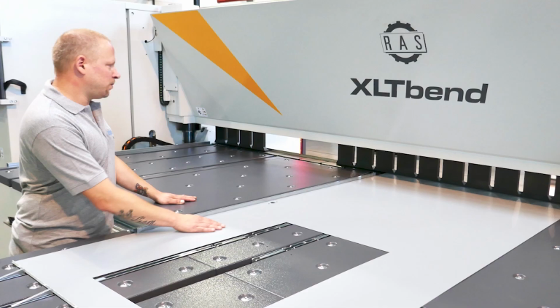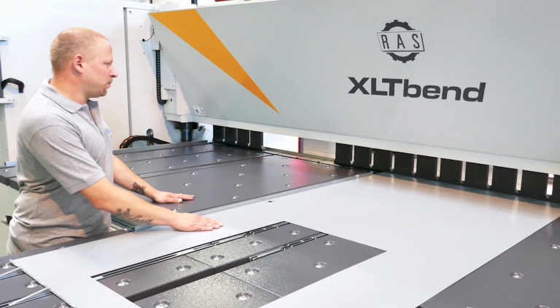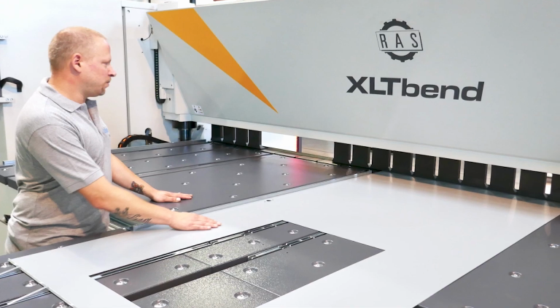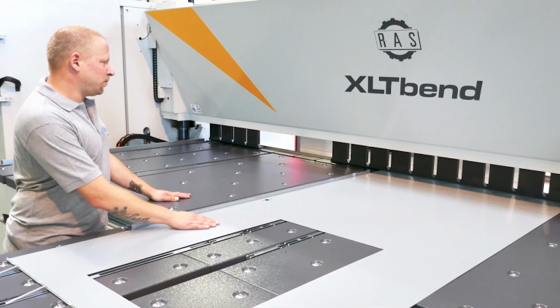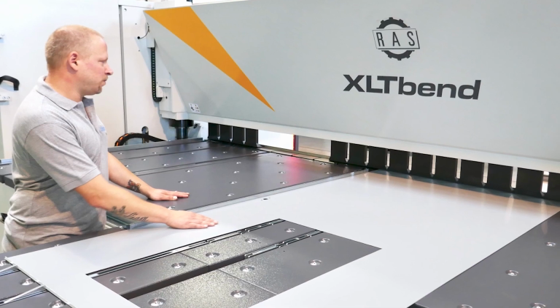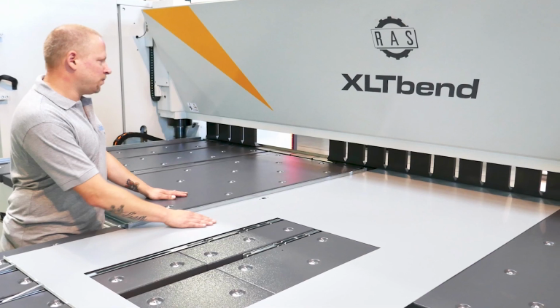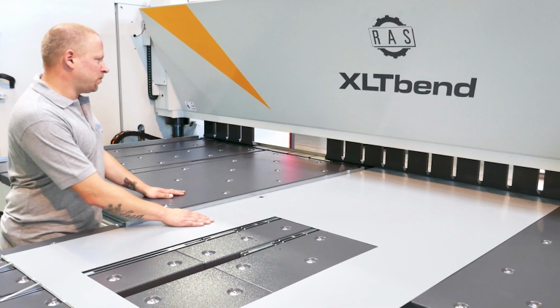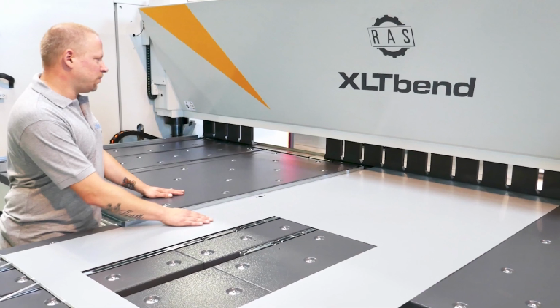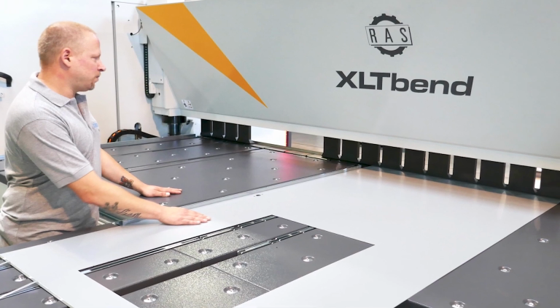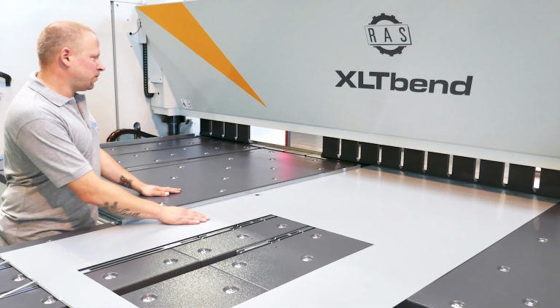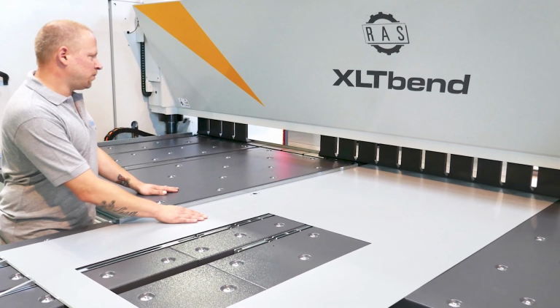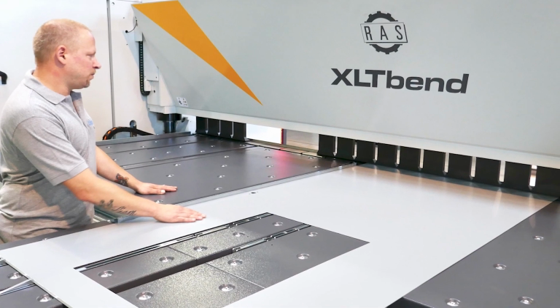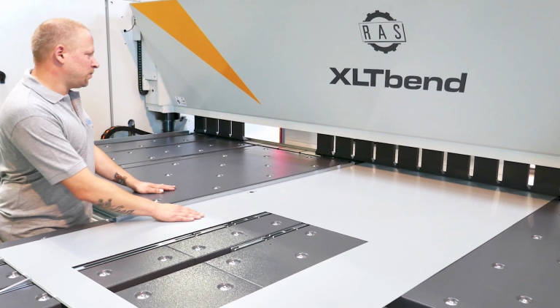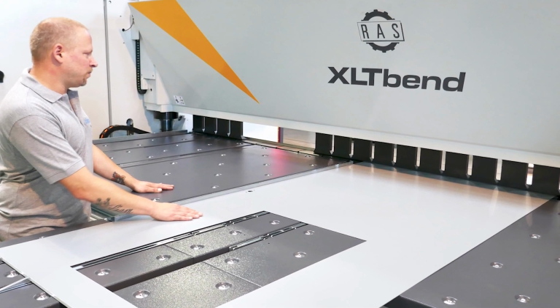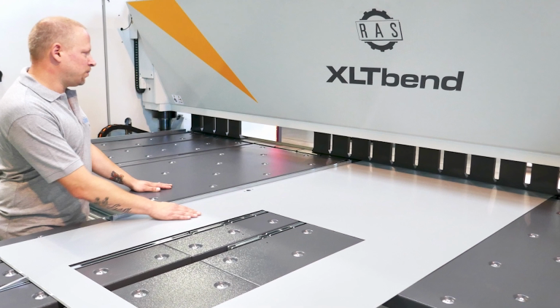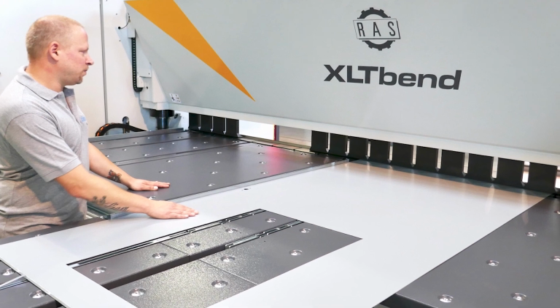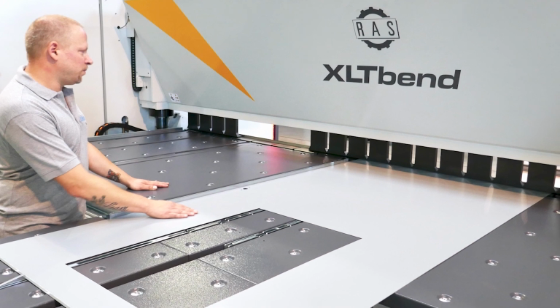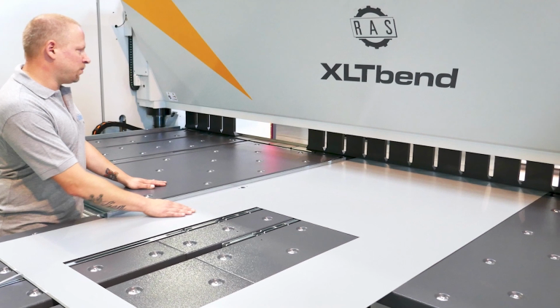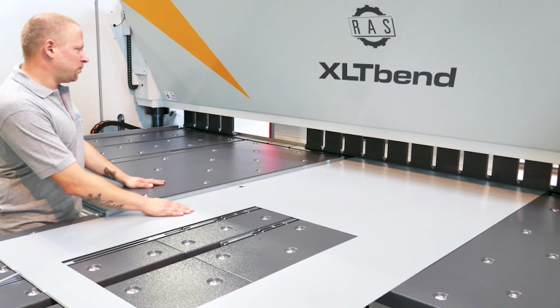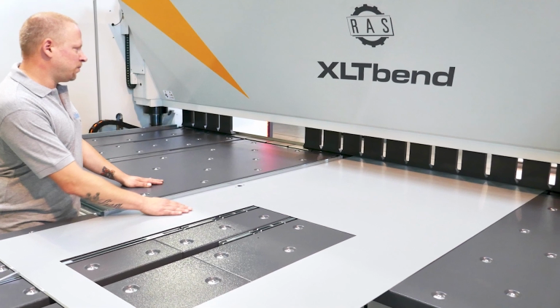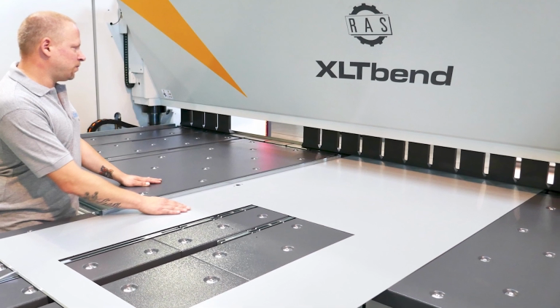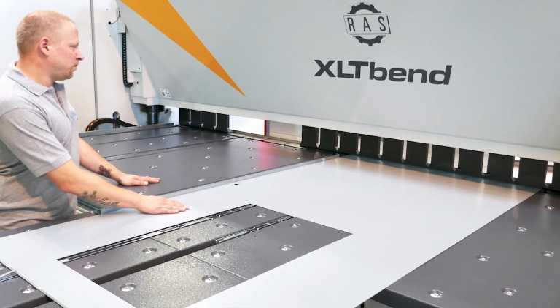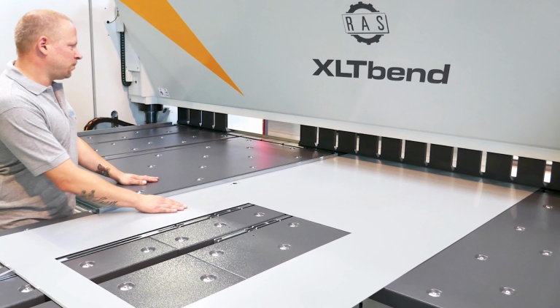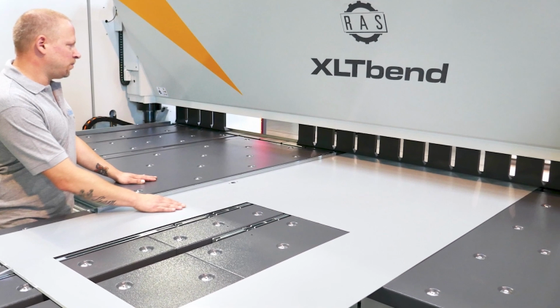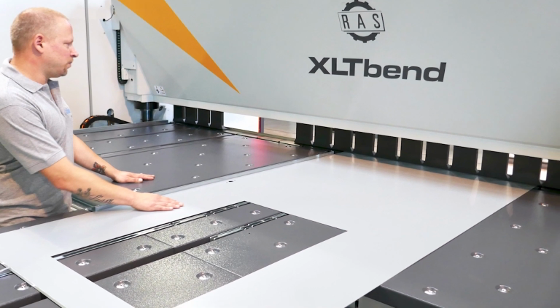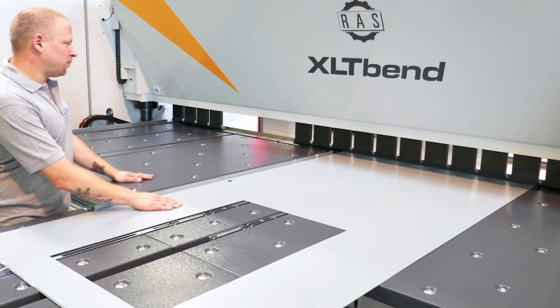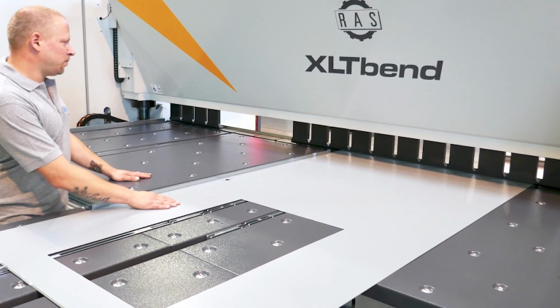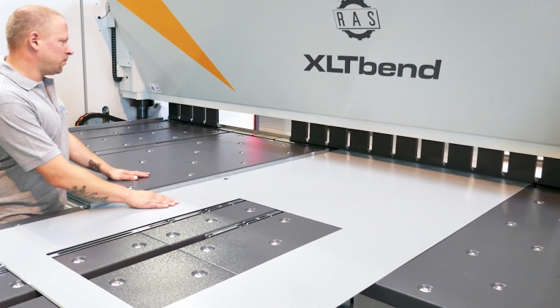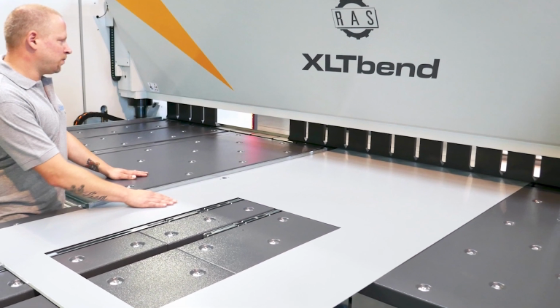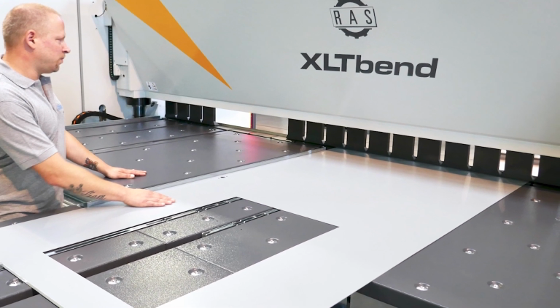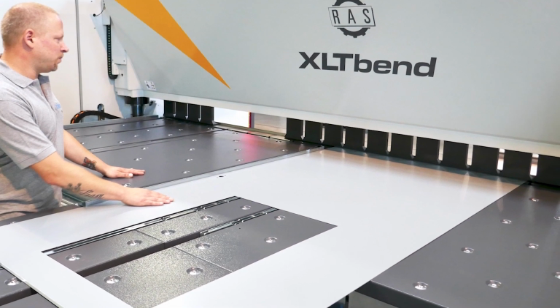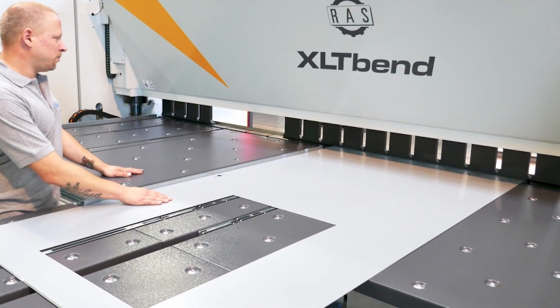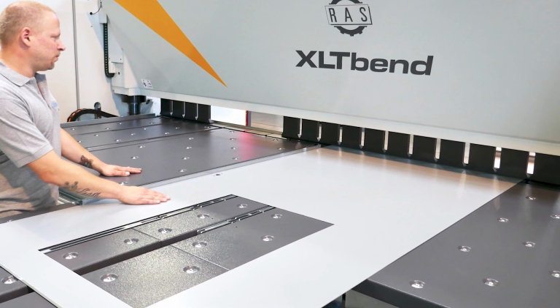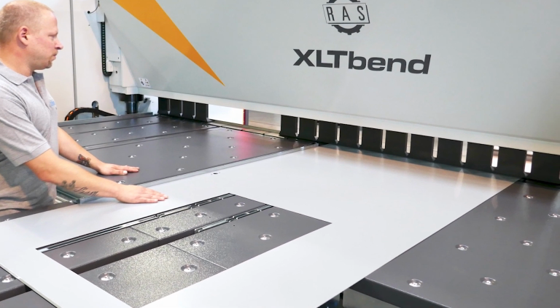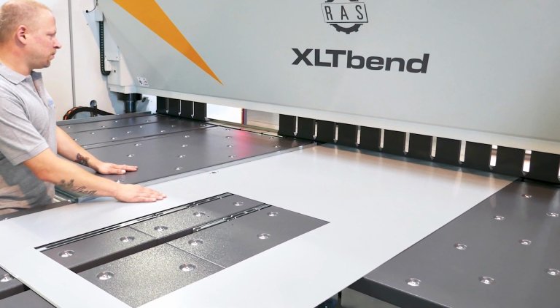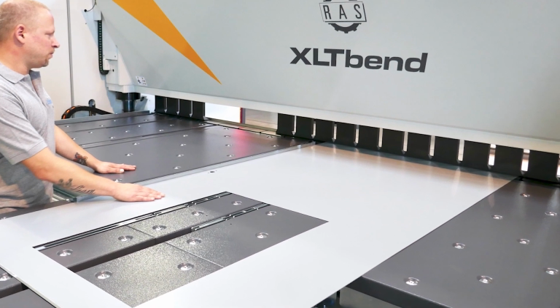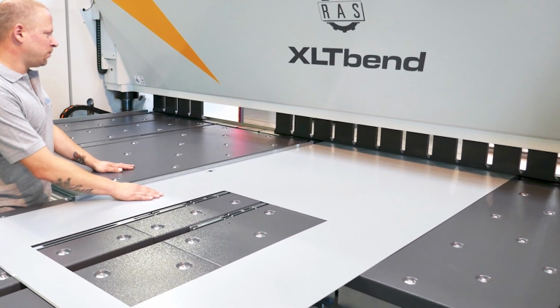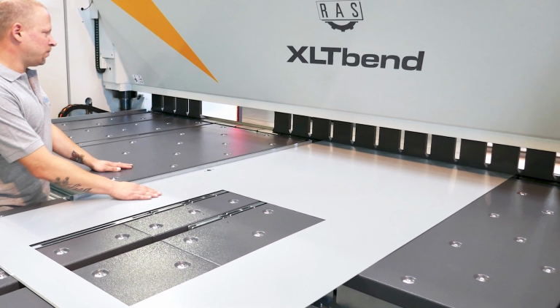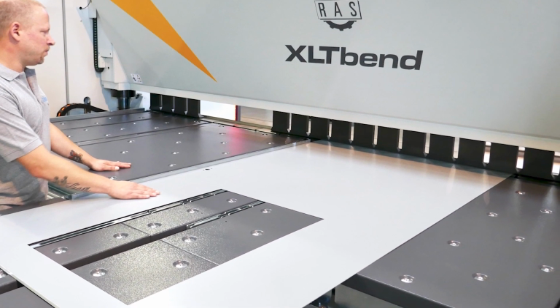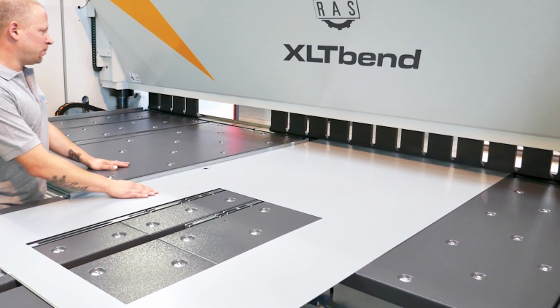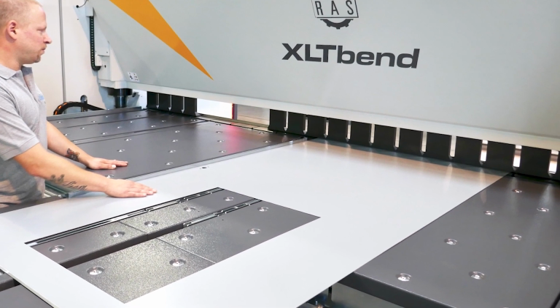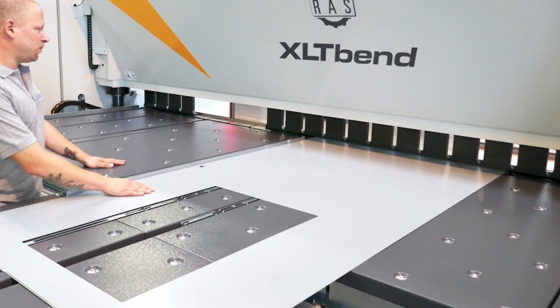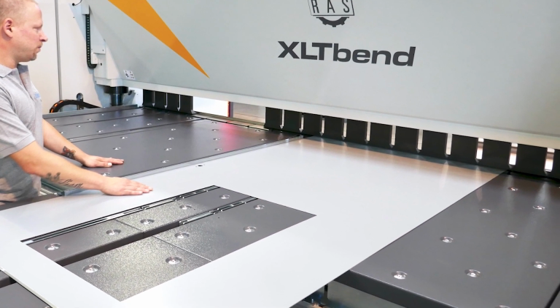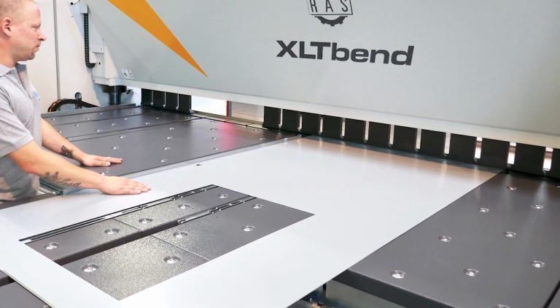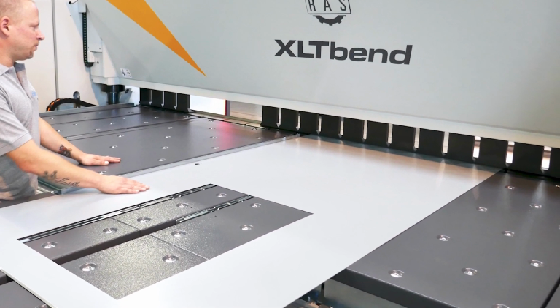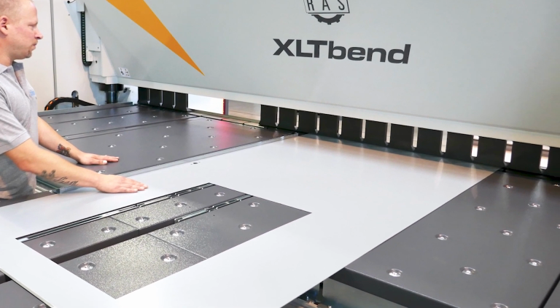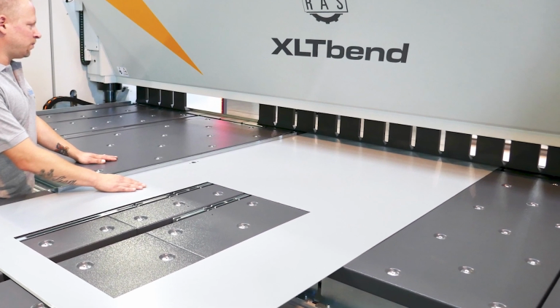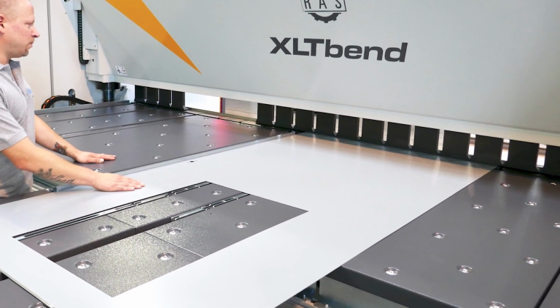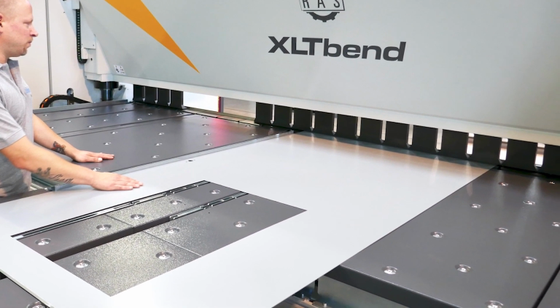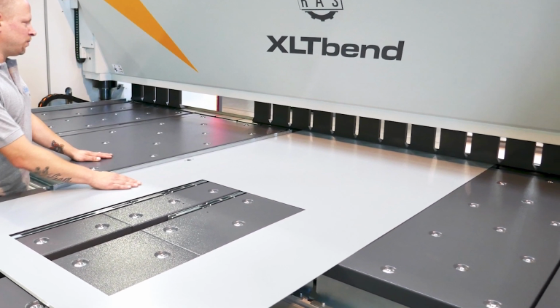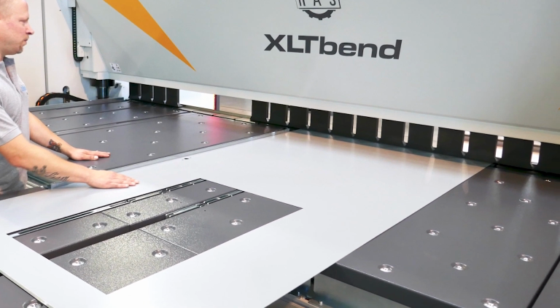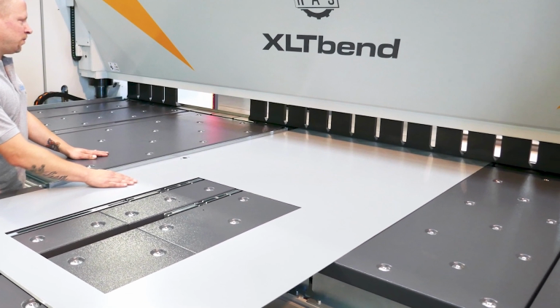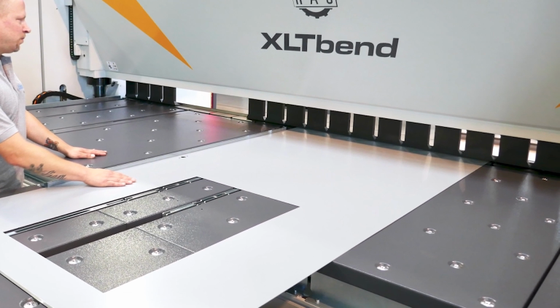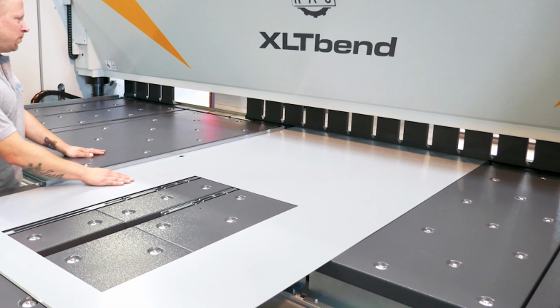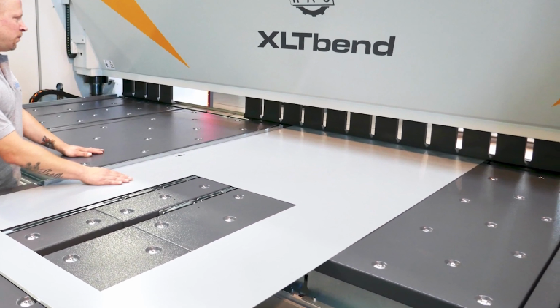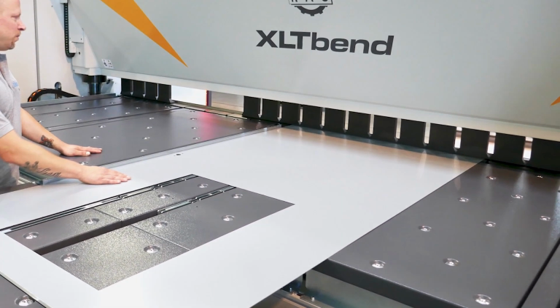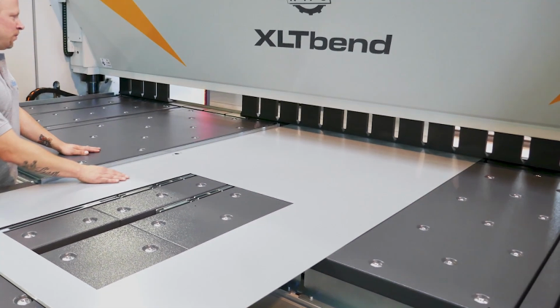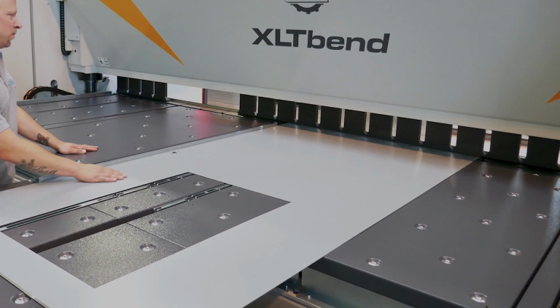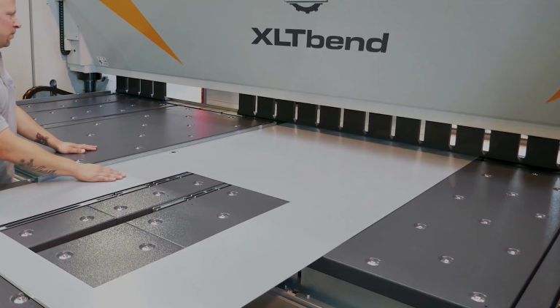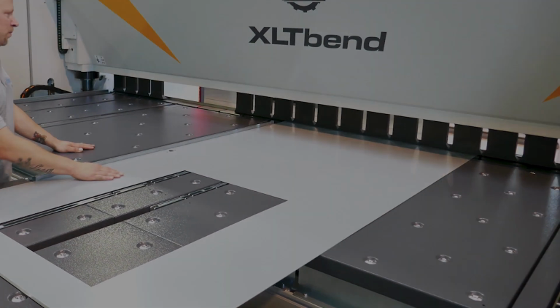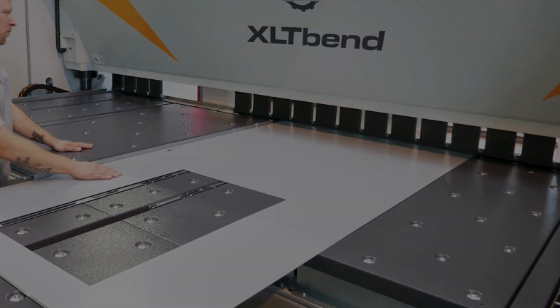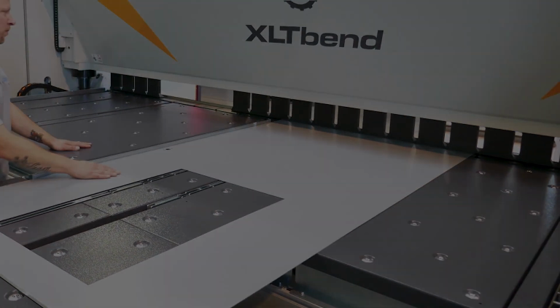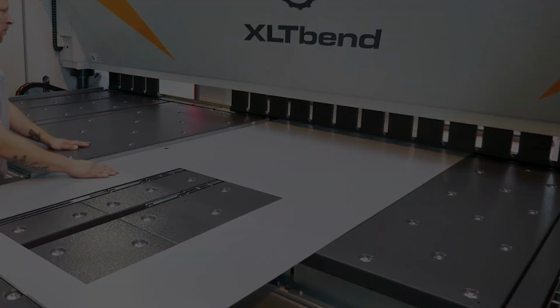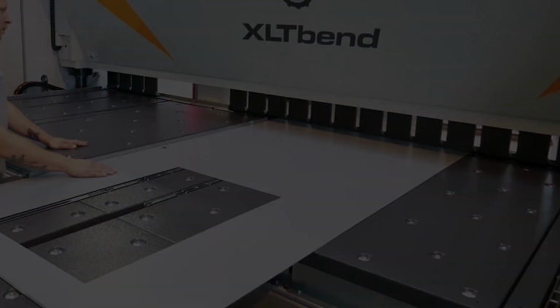Simple handling makes folding technology an ideal solution, especially for large-scale components.